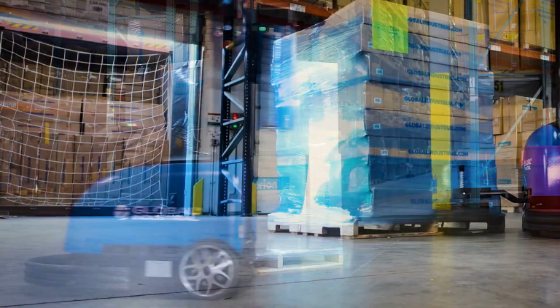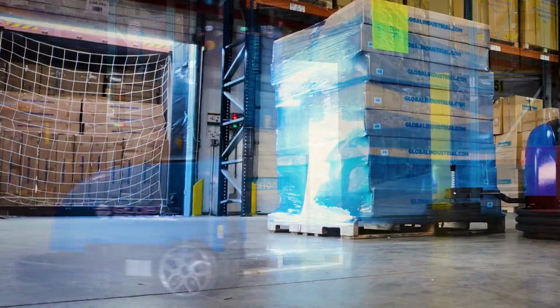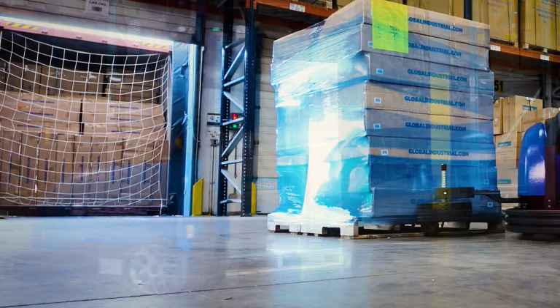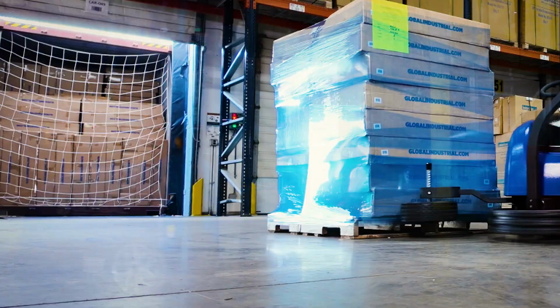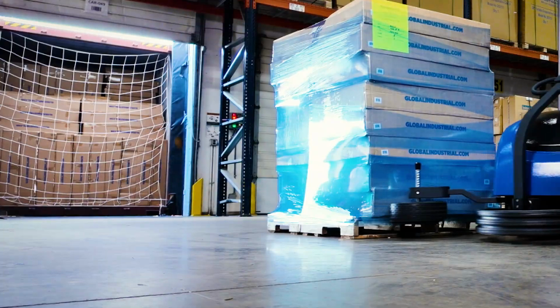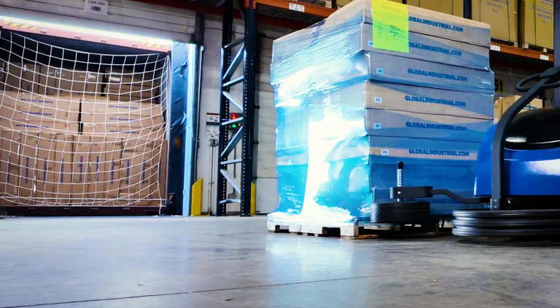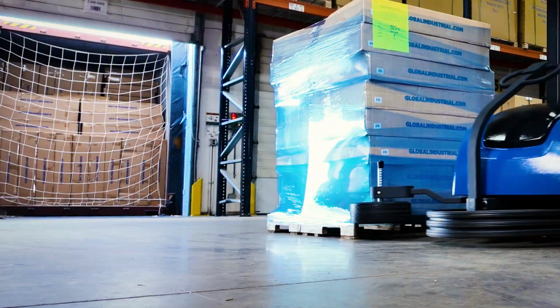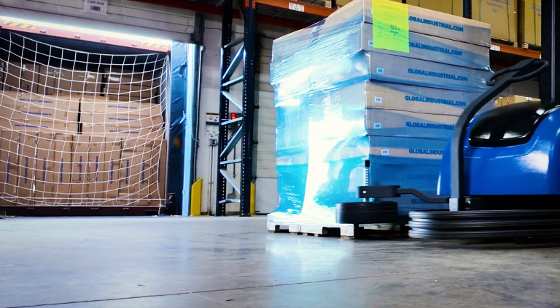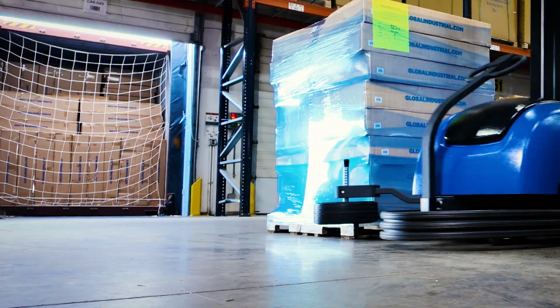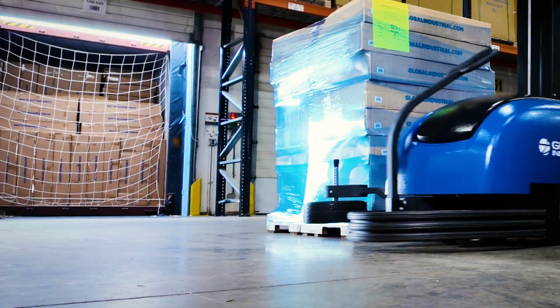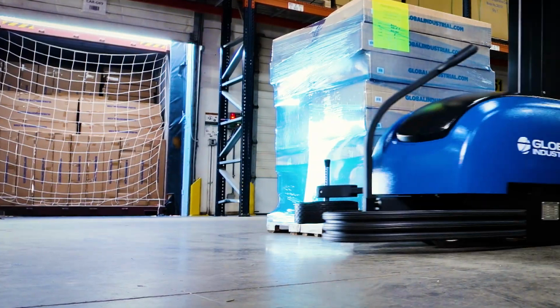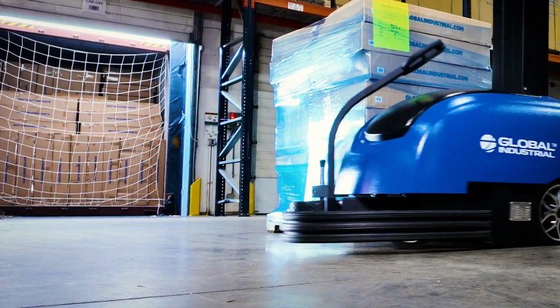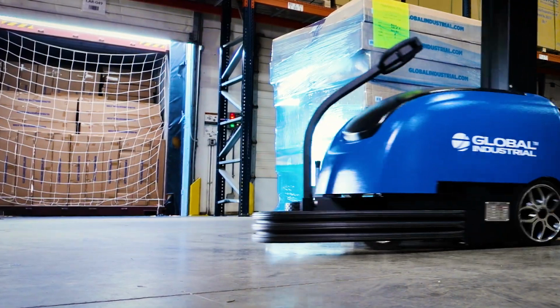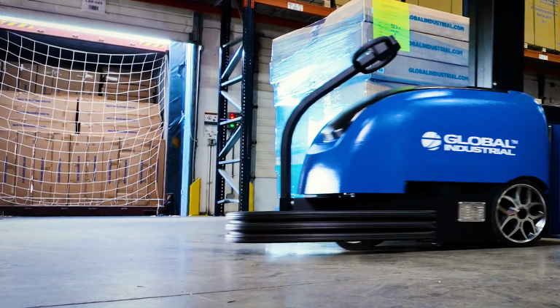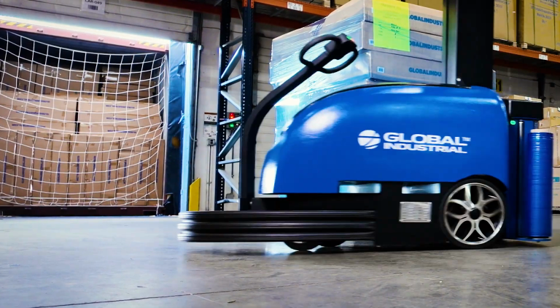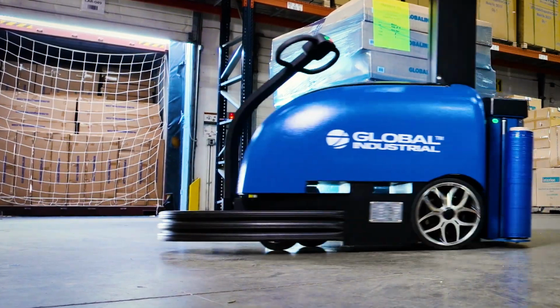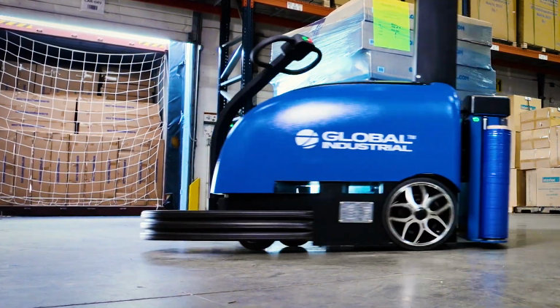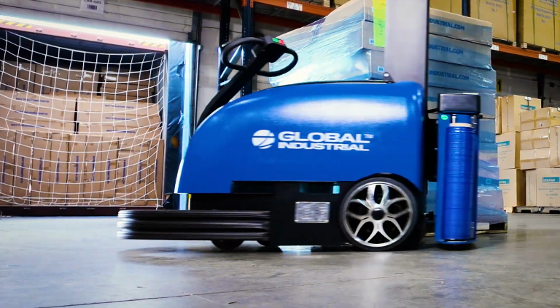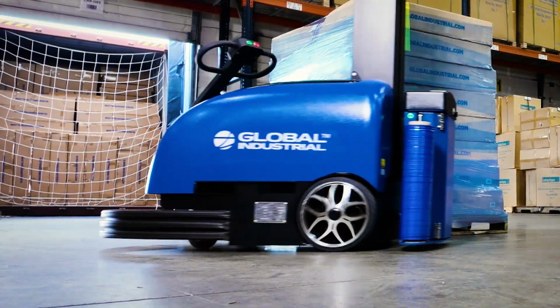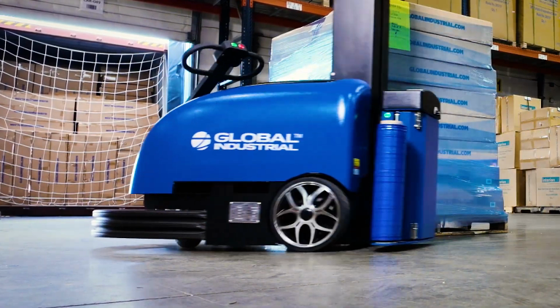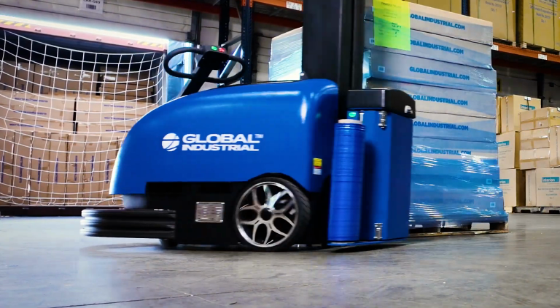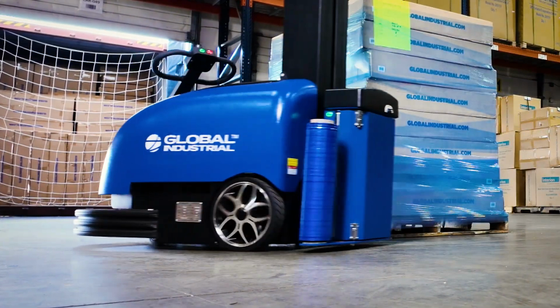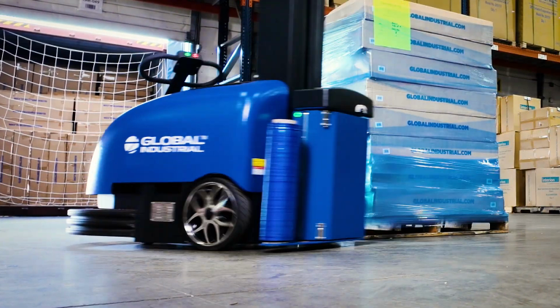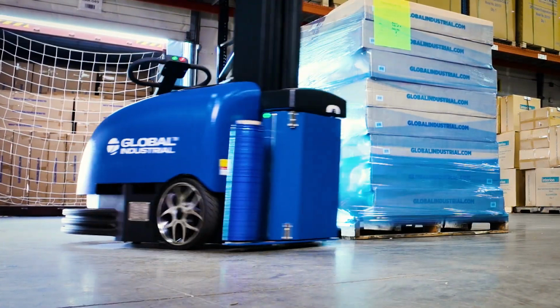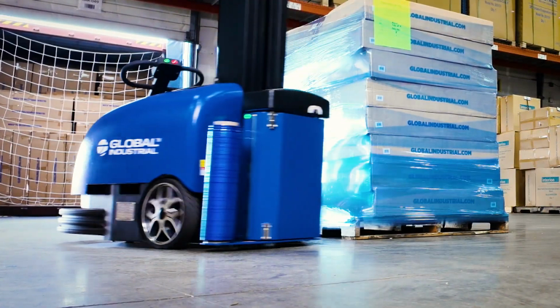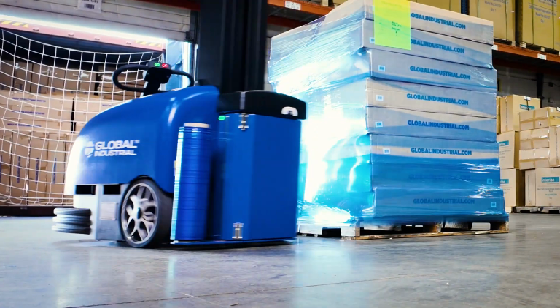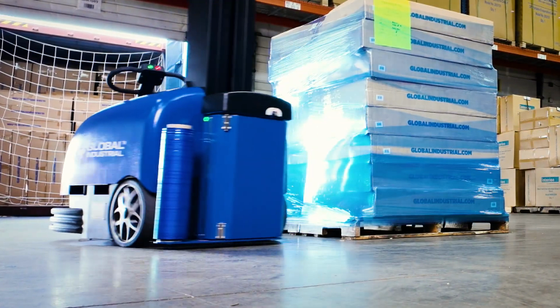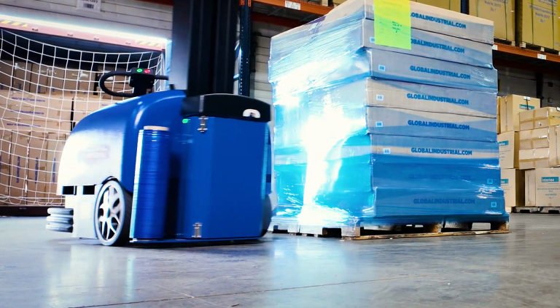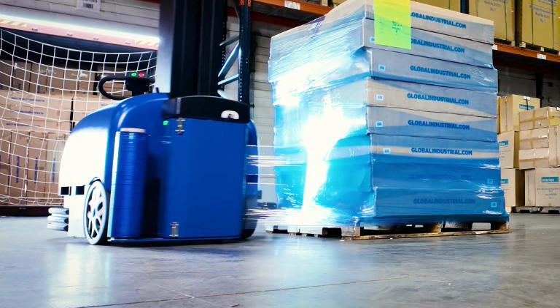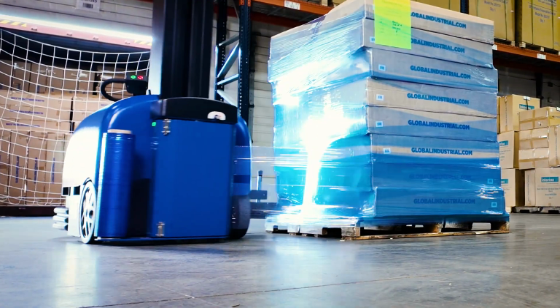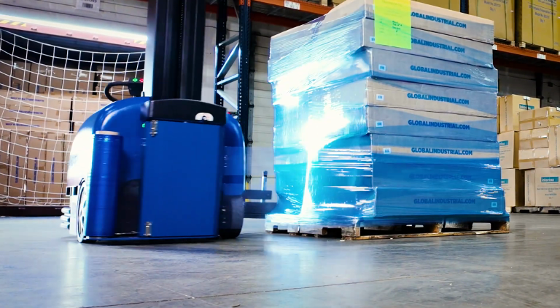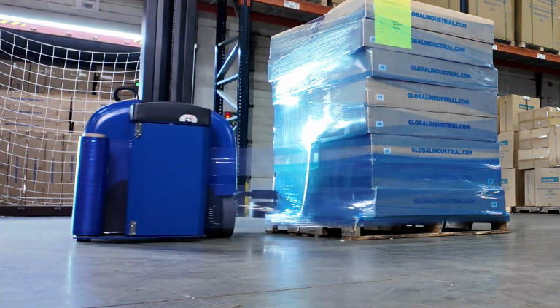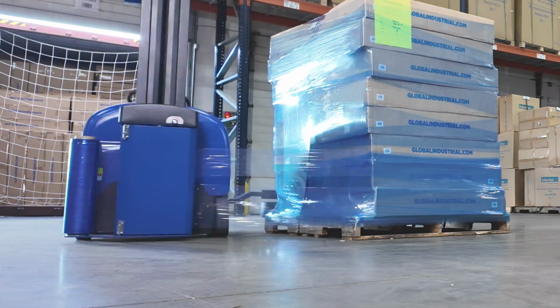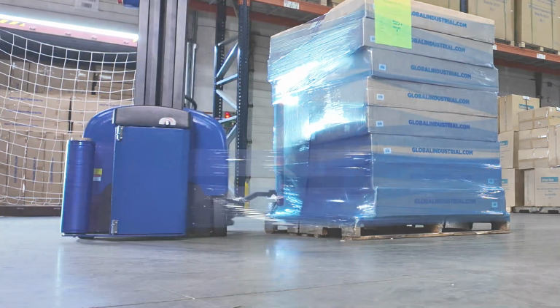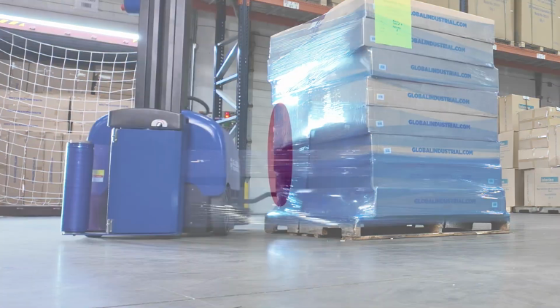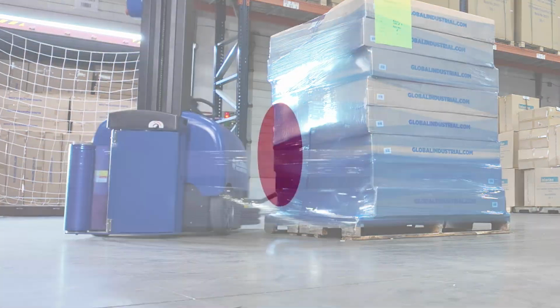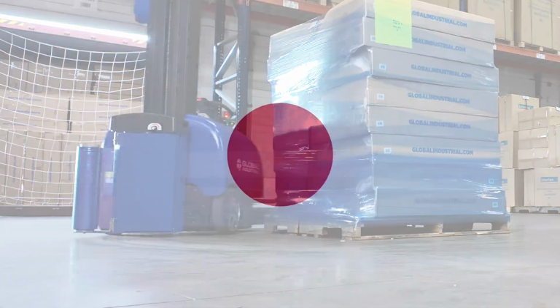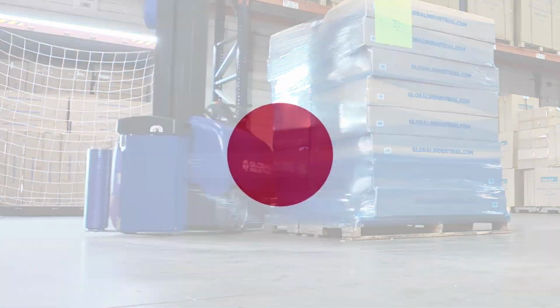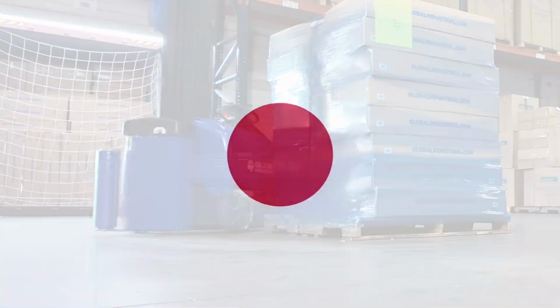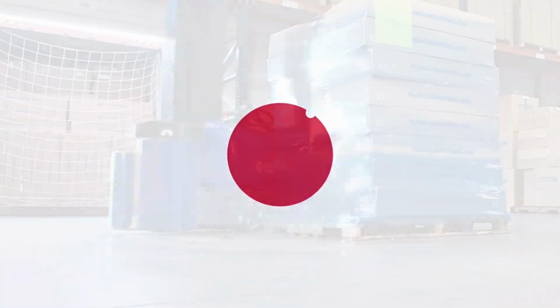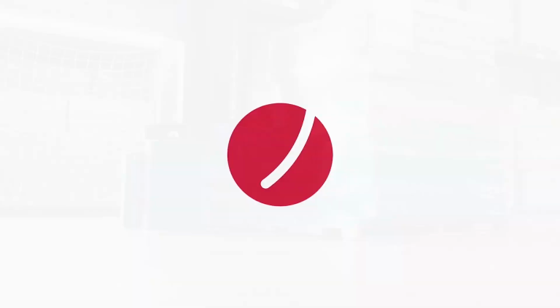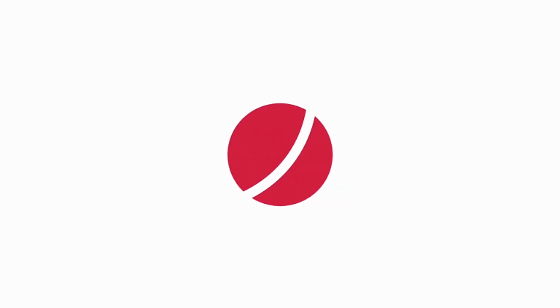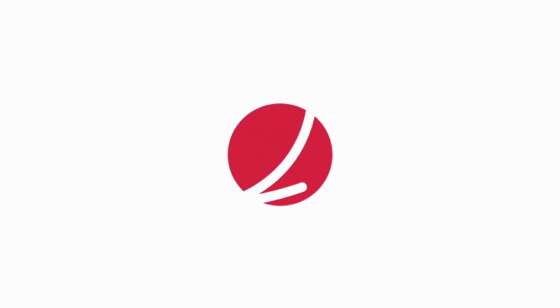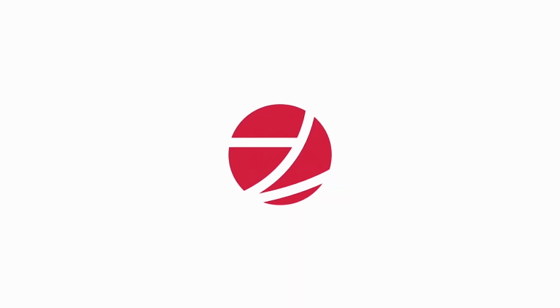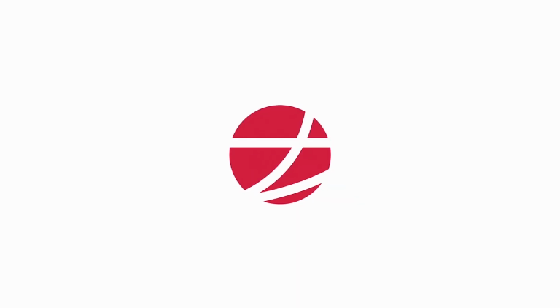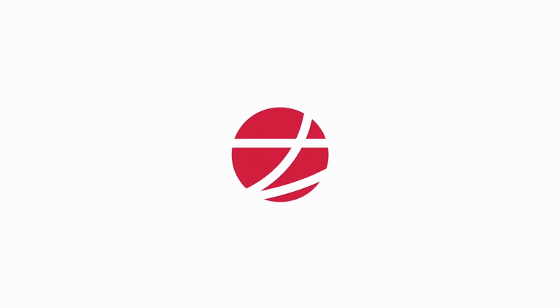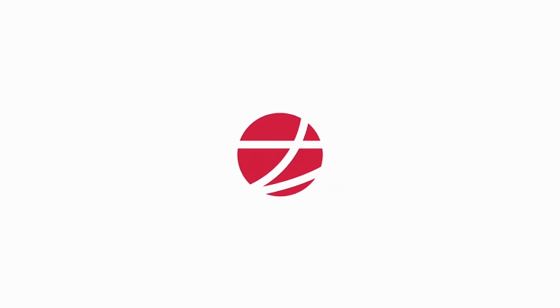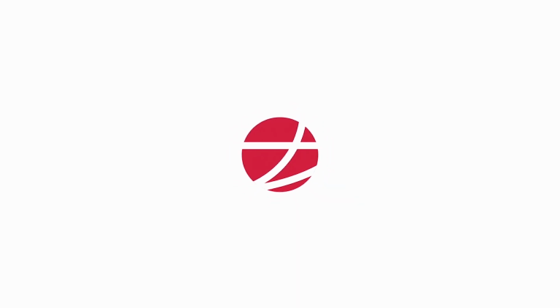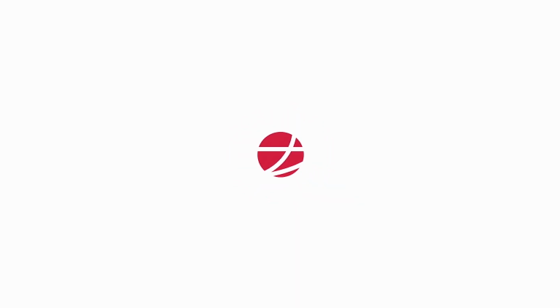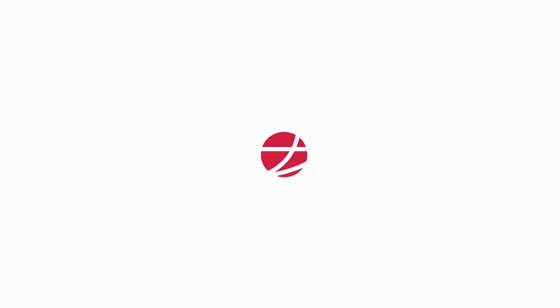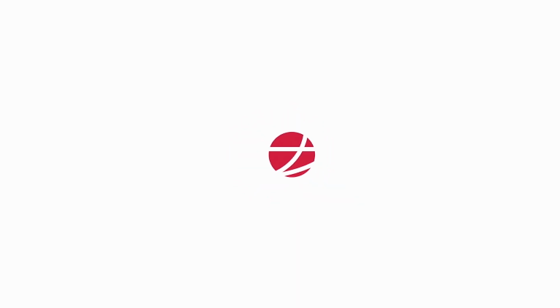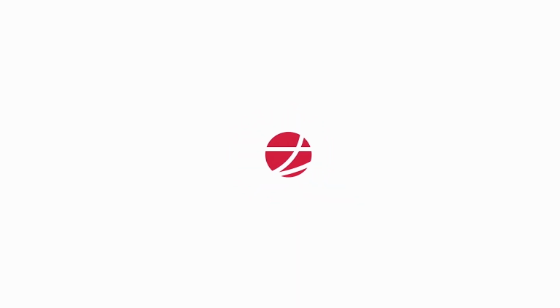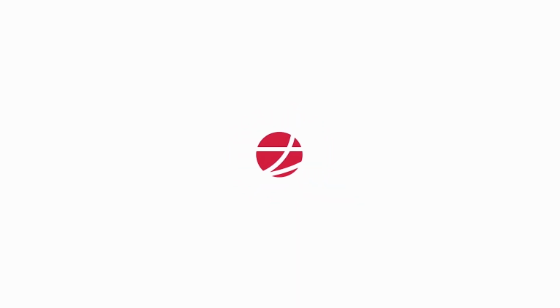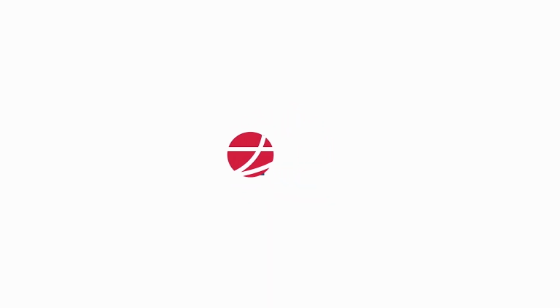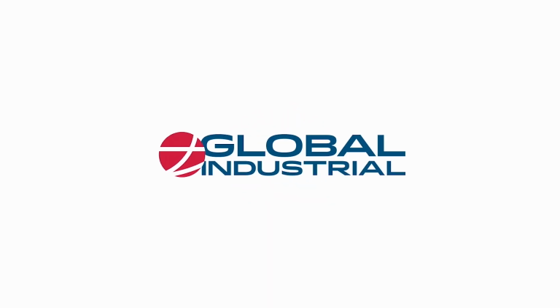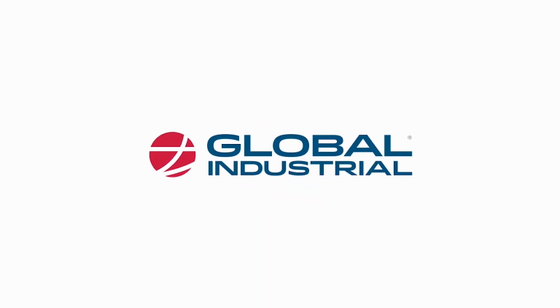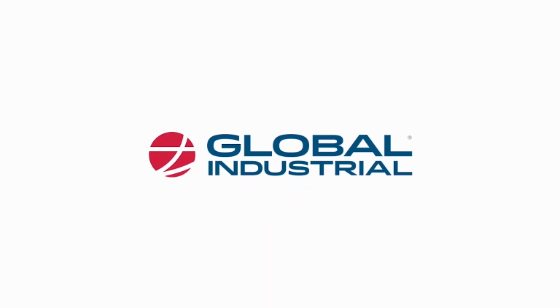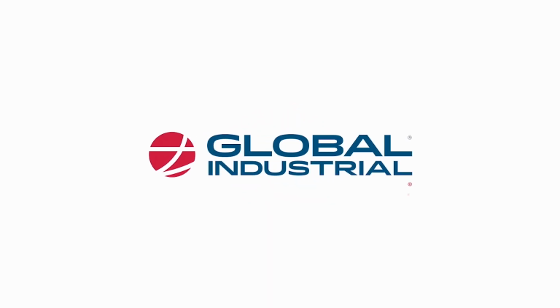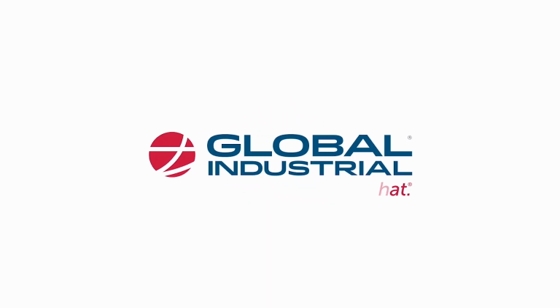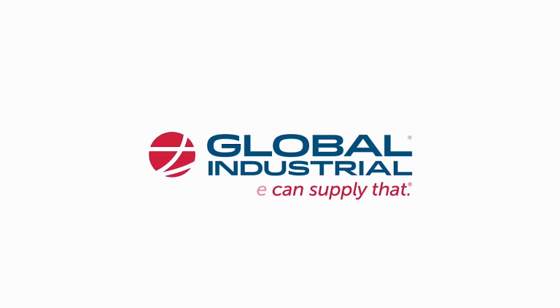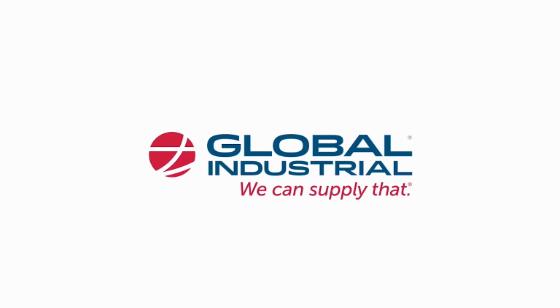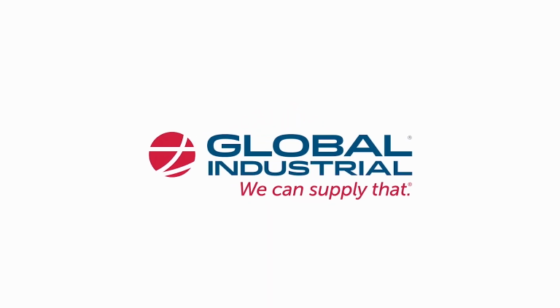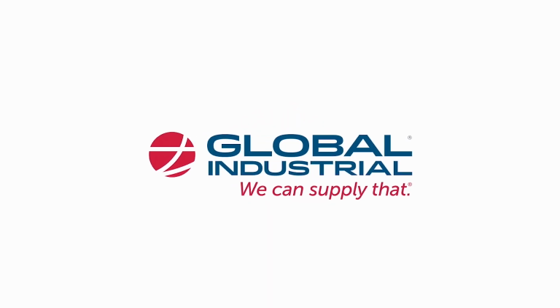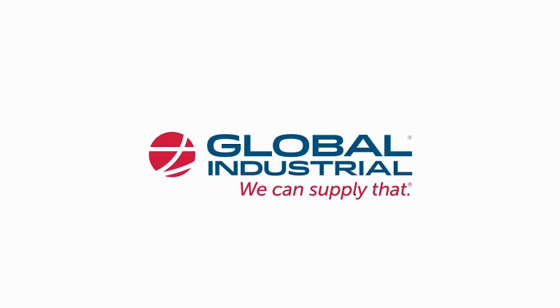Learn more about our packaging and shipping equipment solutions online. Global Industrial — the source for industrial equipment and supplies.